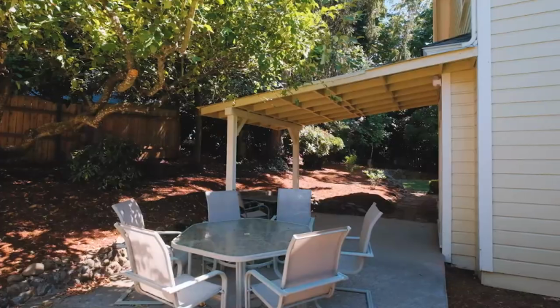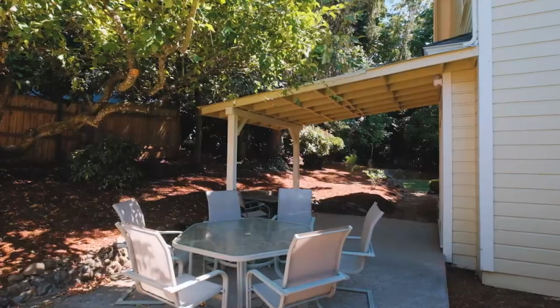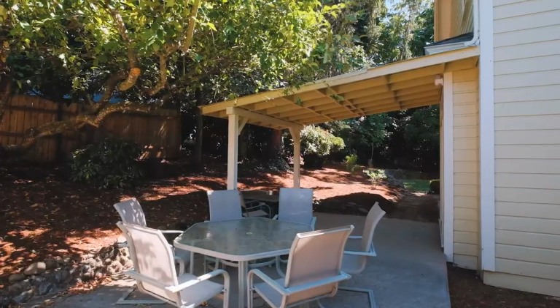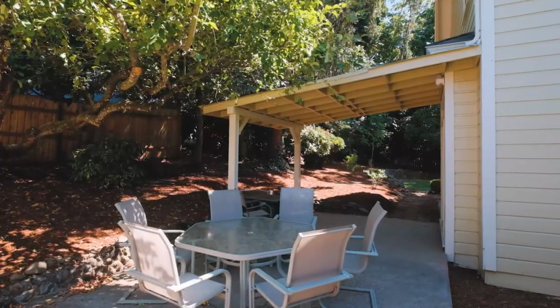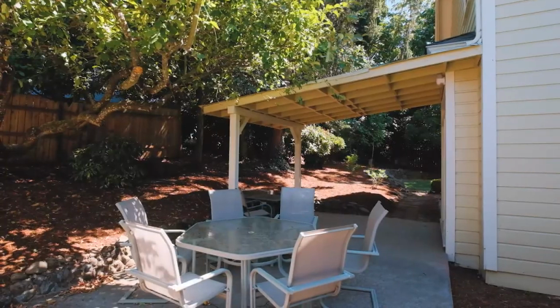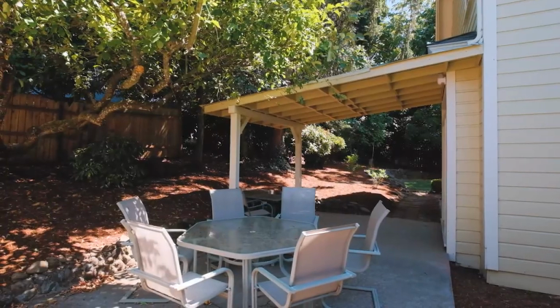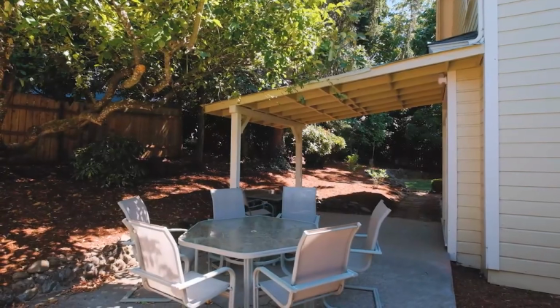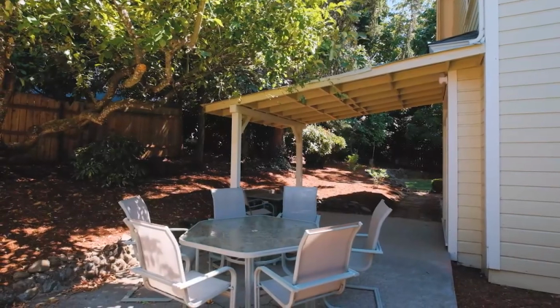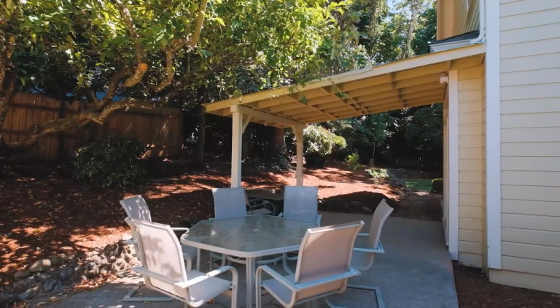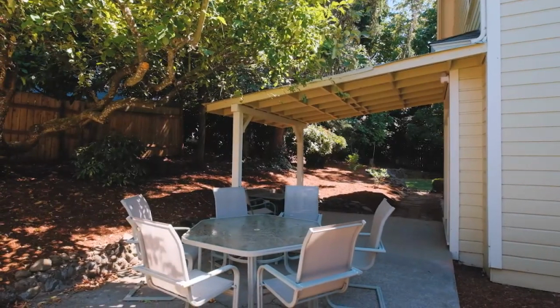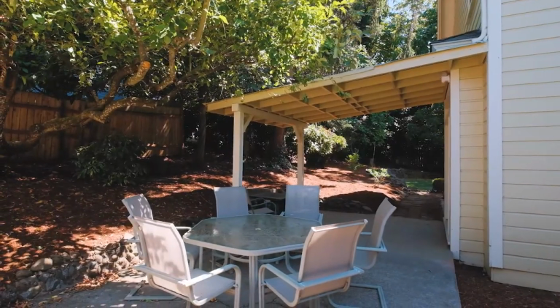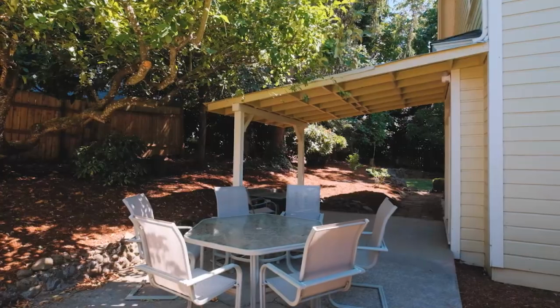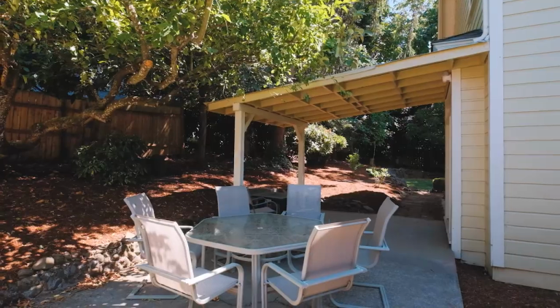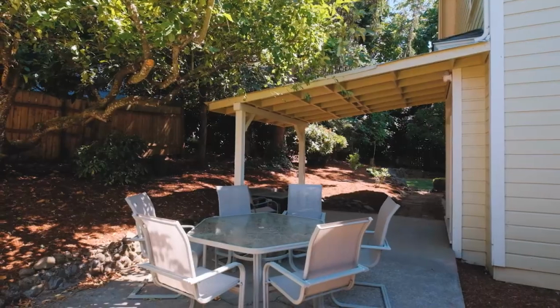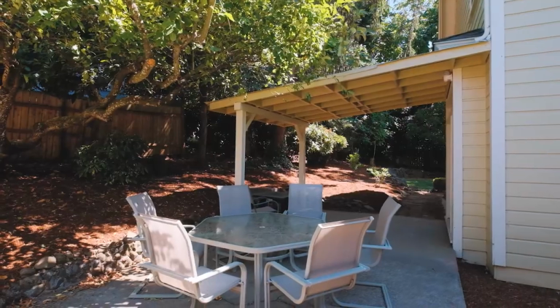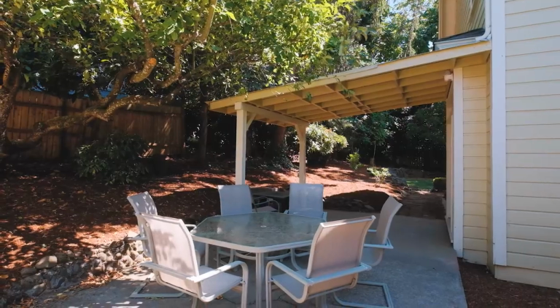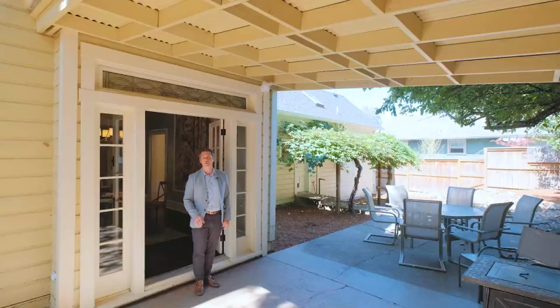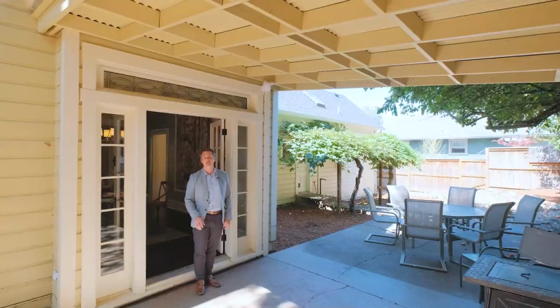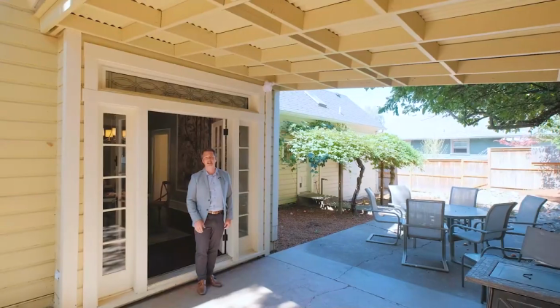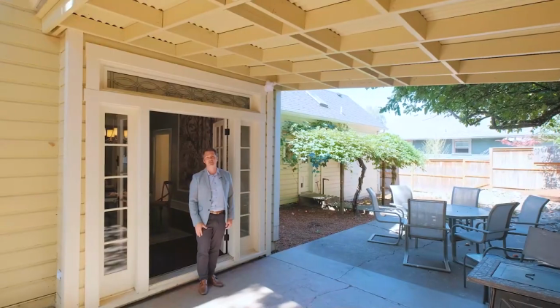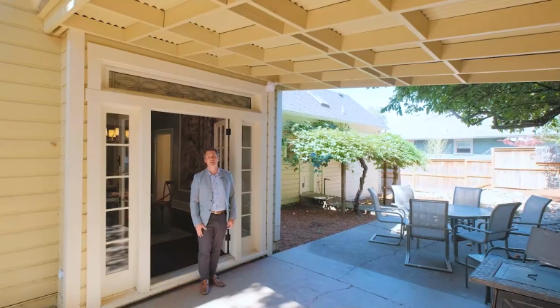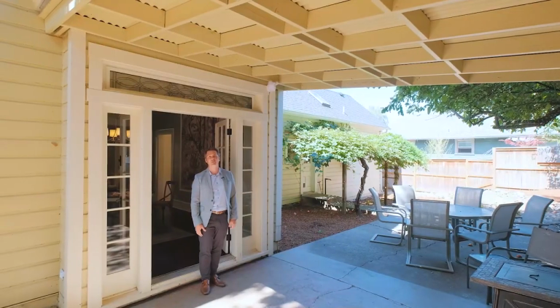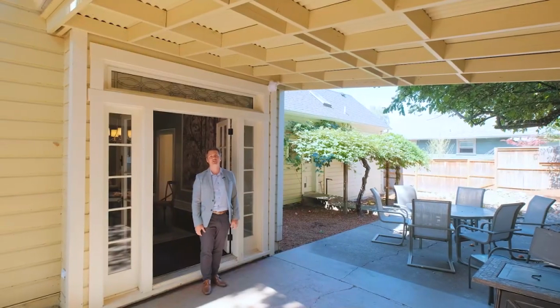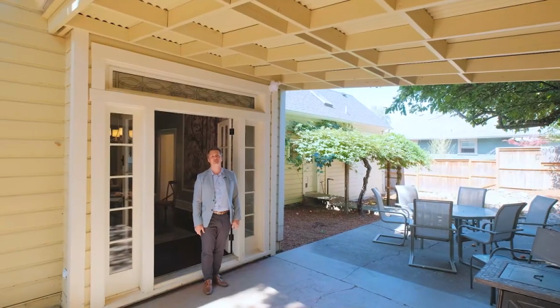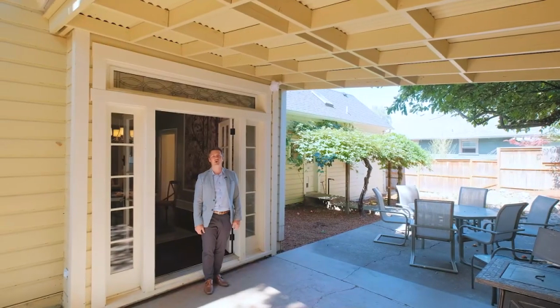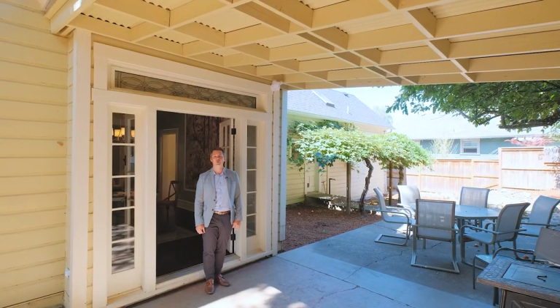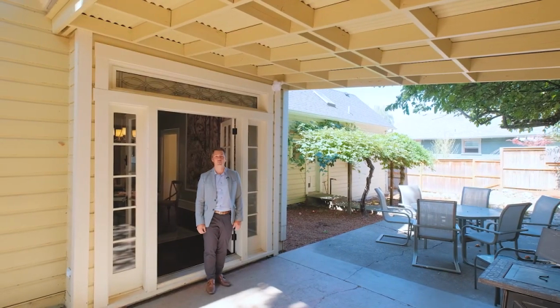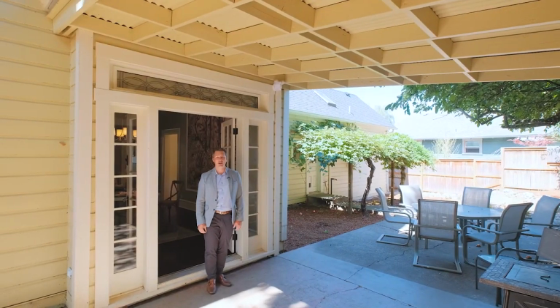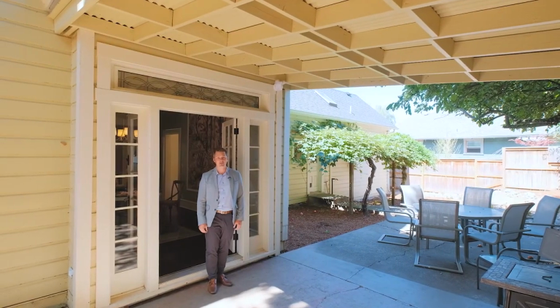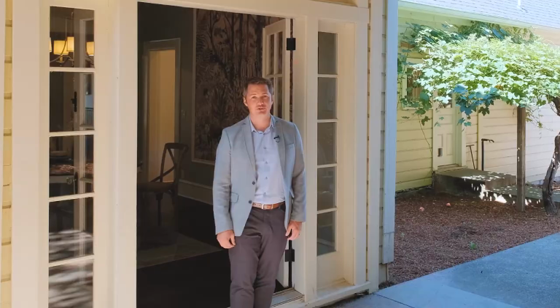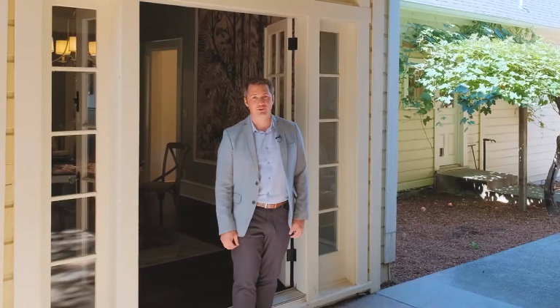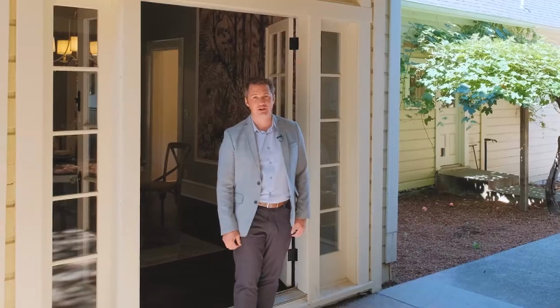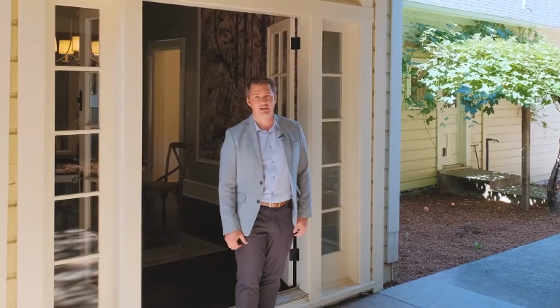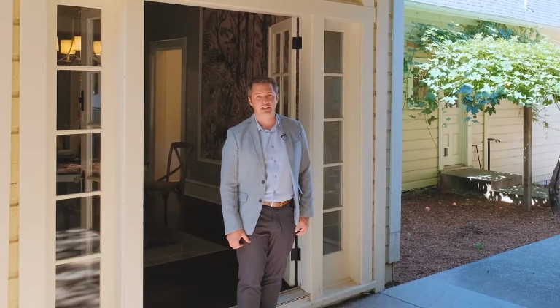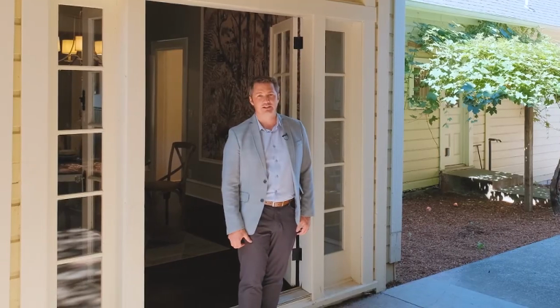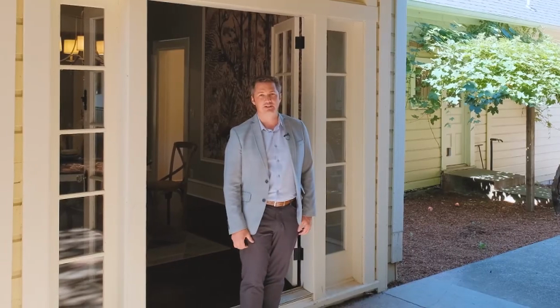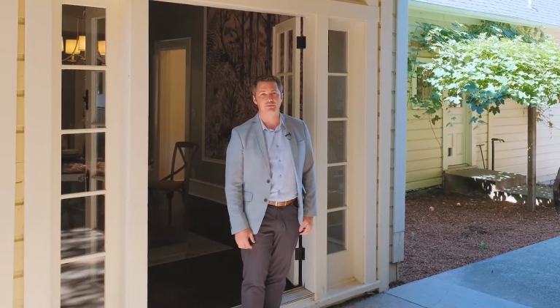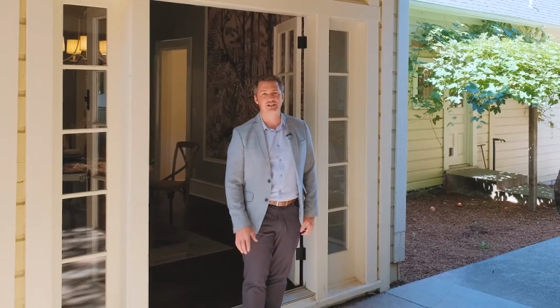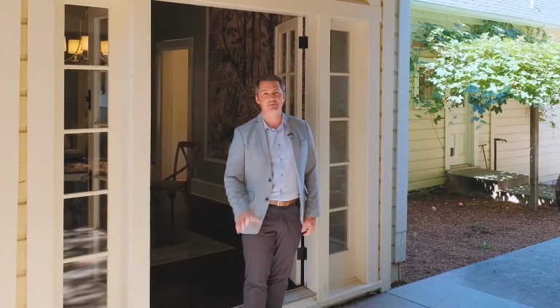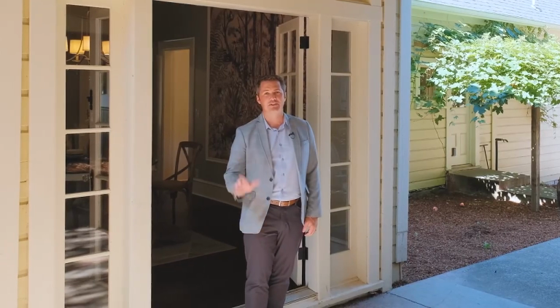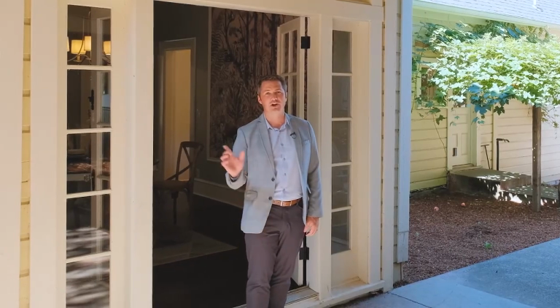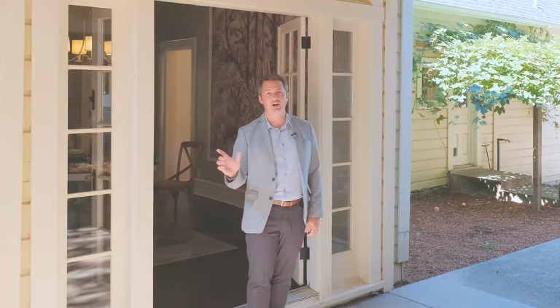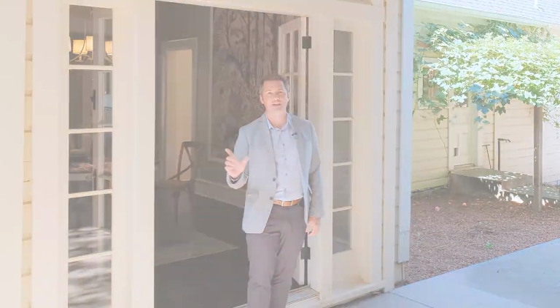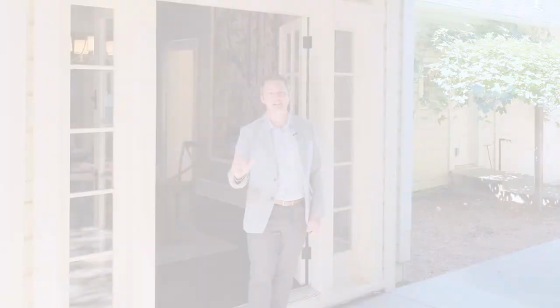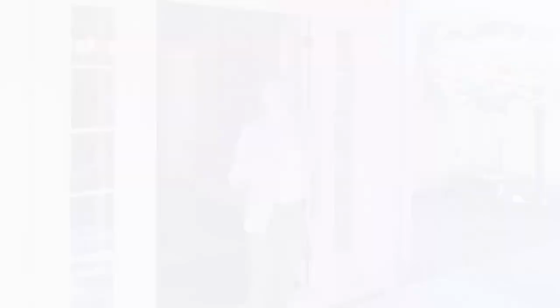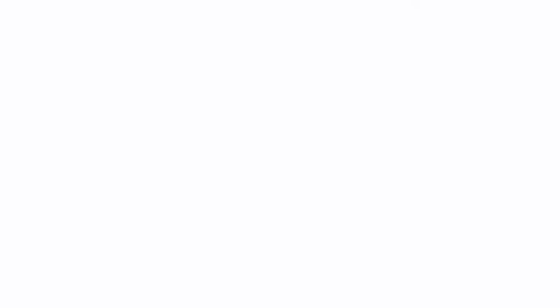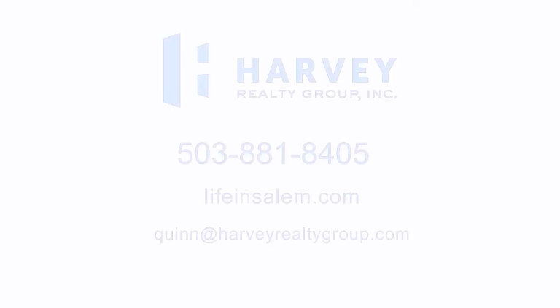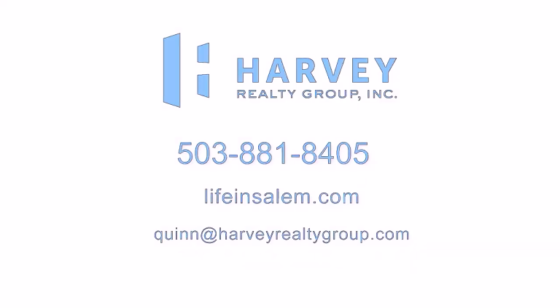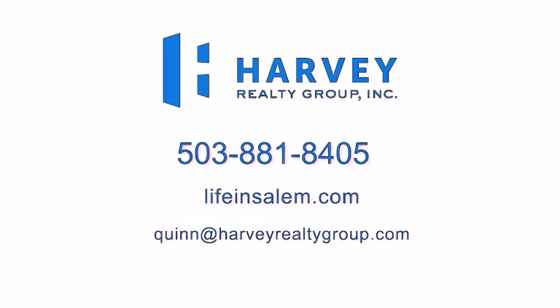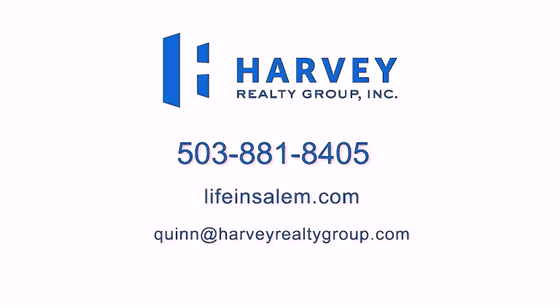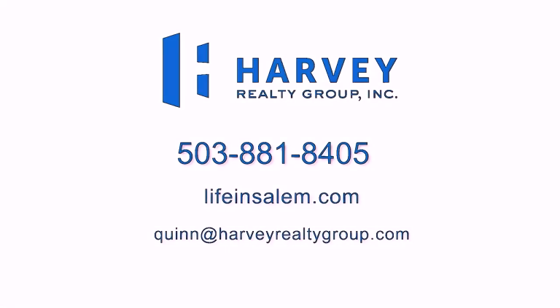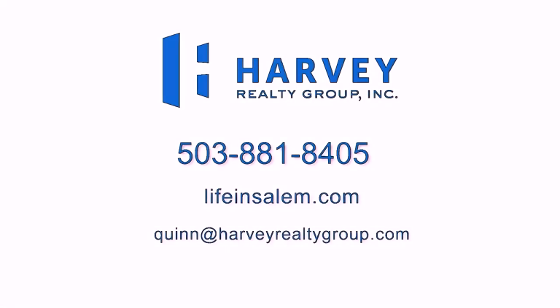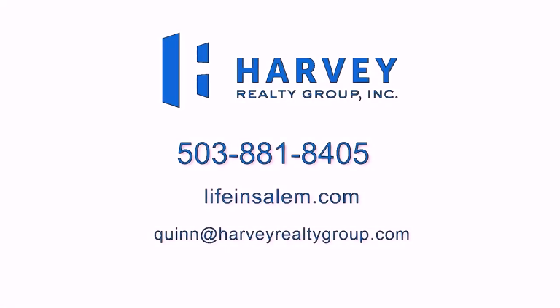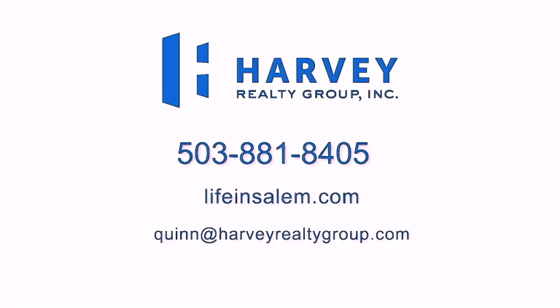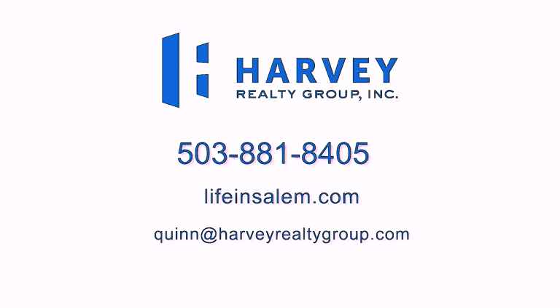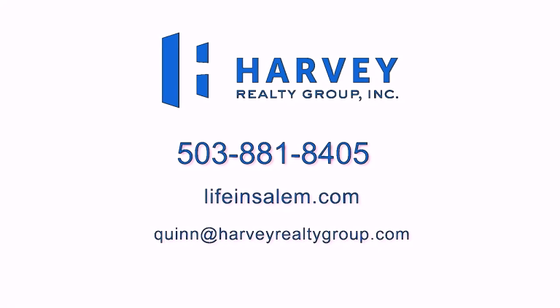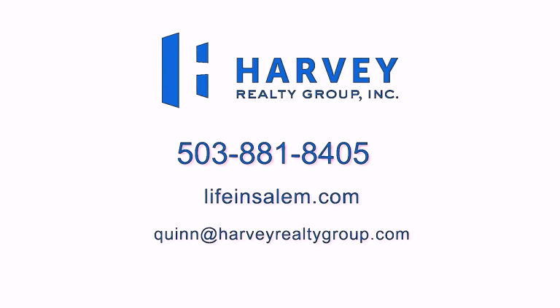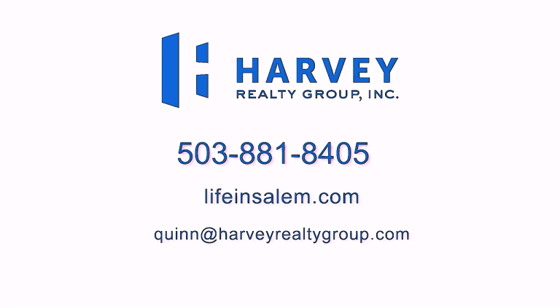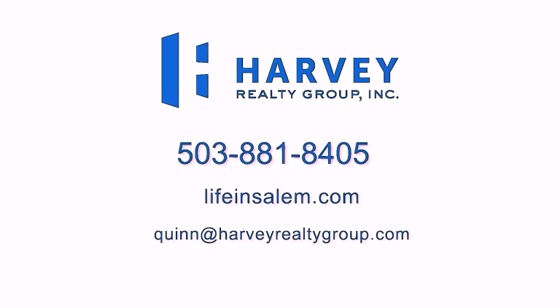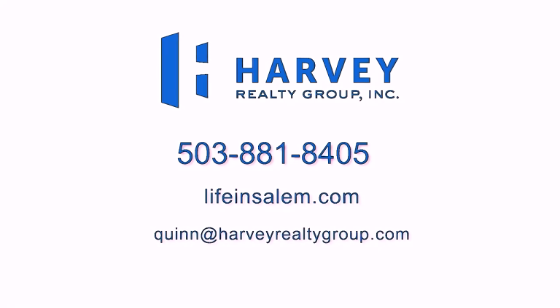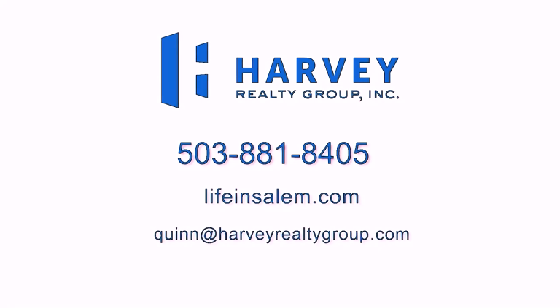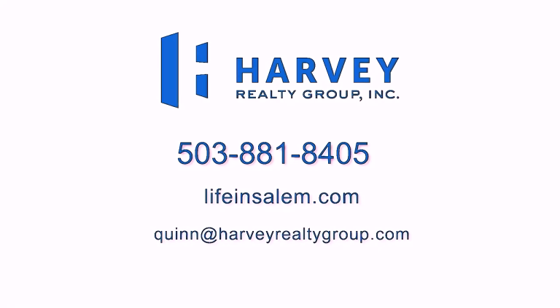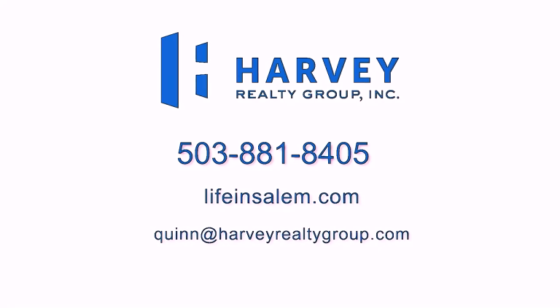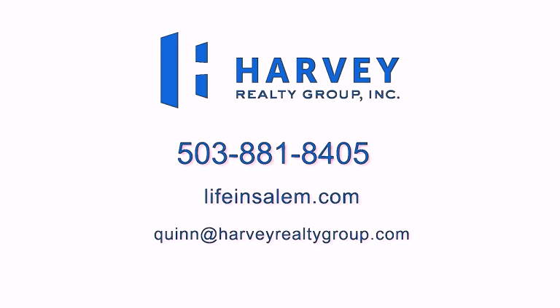If you have any questions about this home or would like to request your own private tour, you can reach me at the contact information on your screen or find me on Facebook.